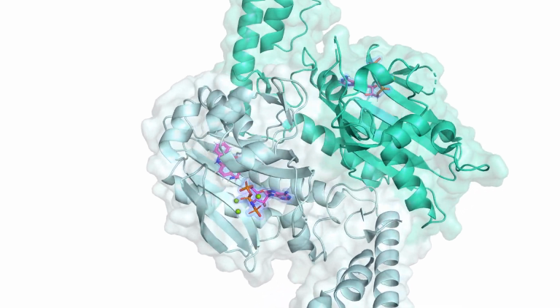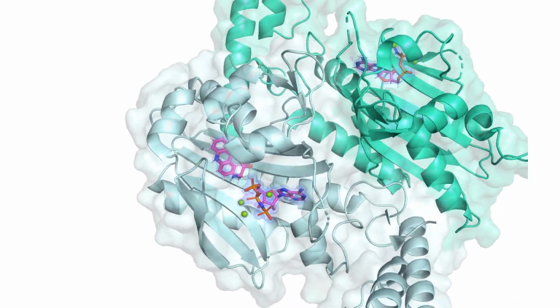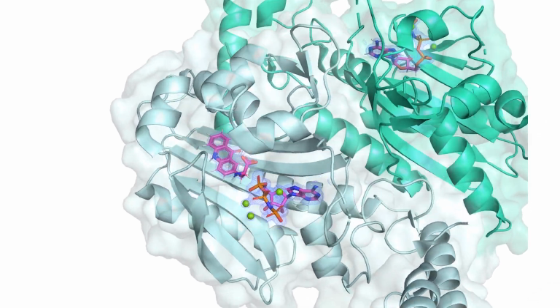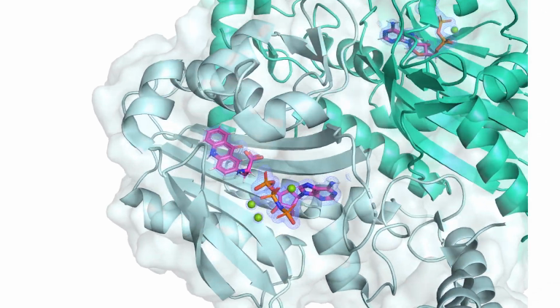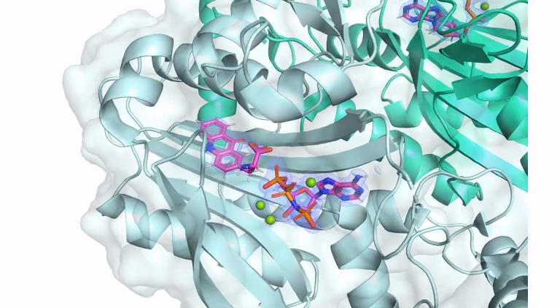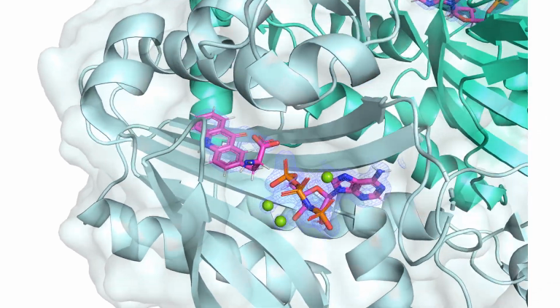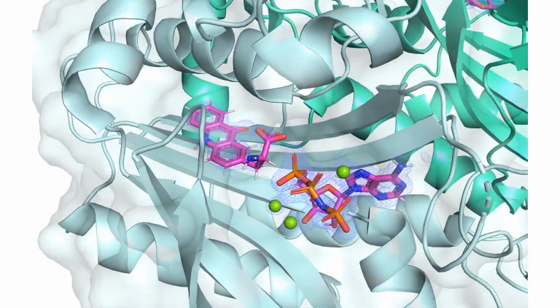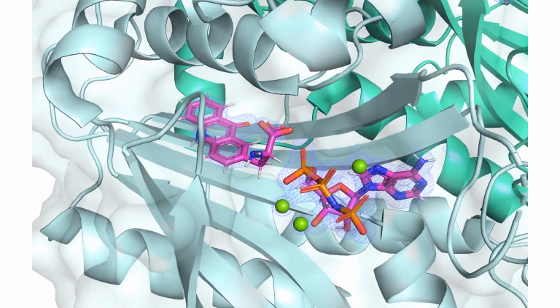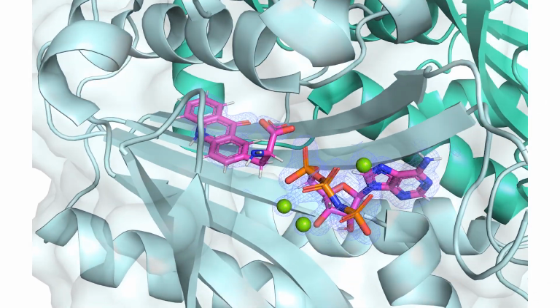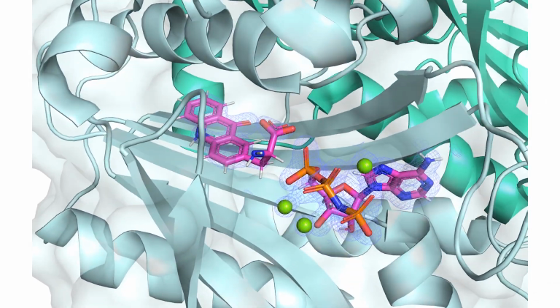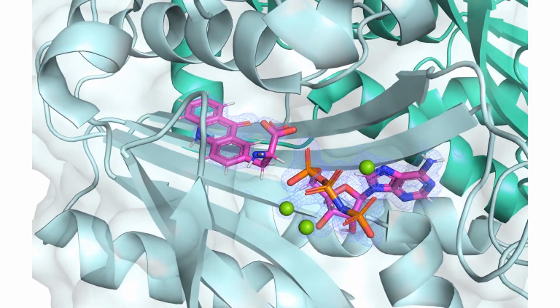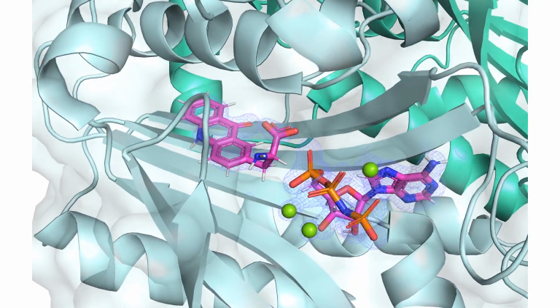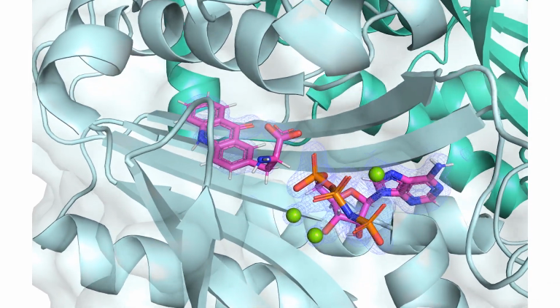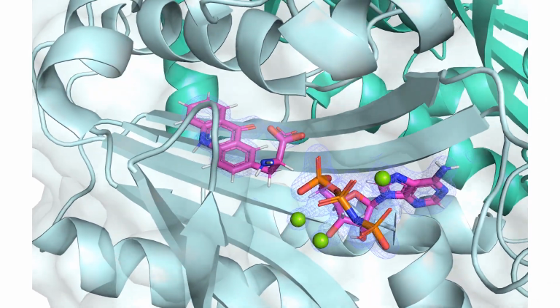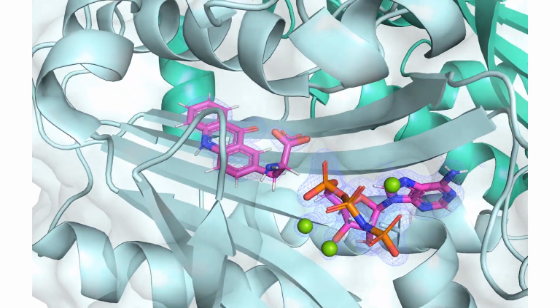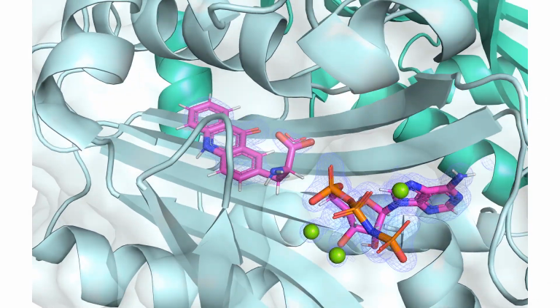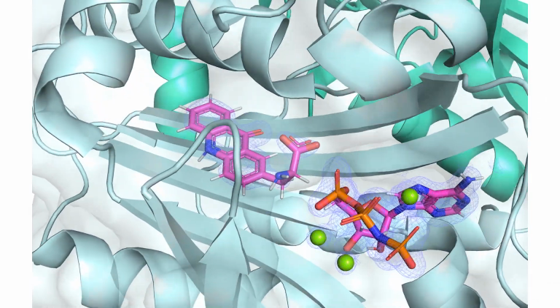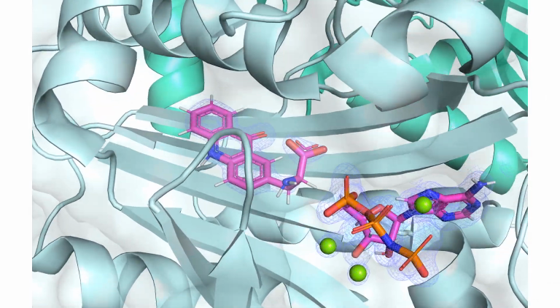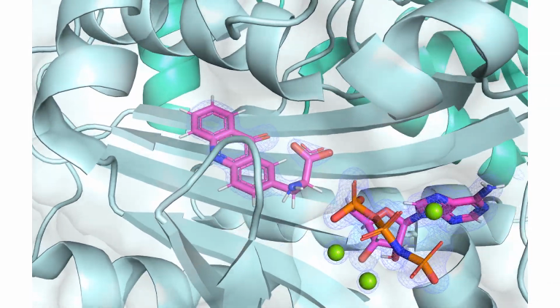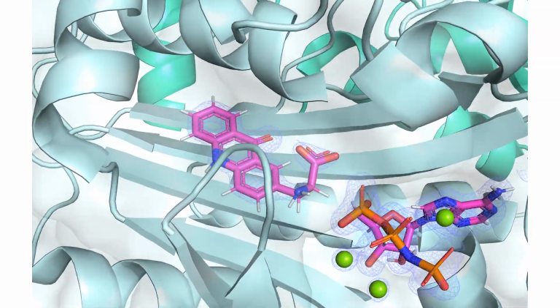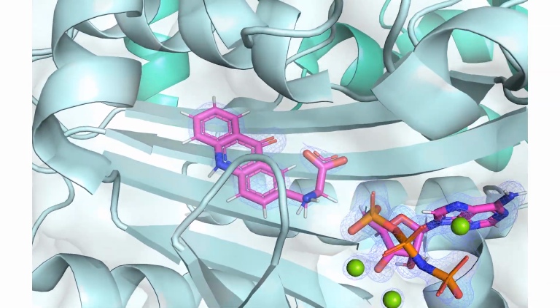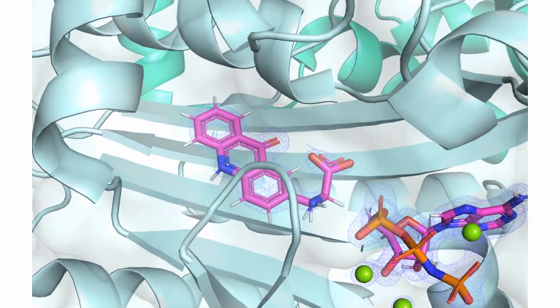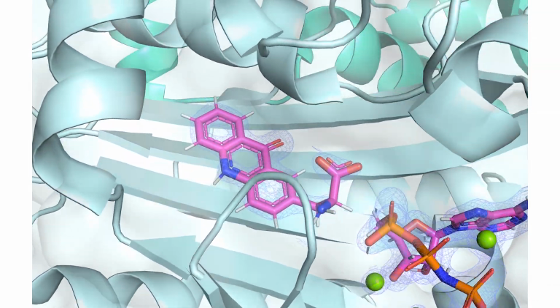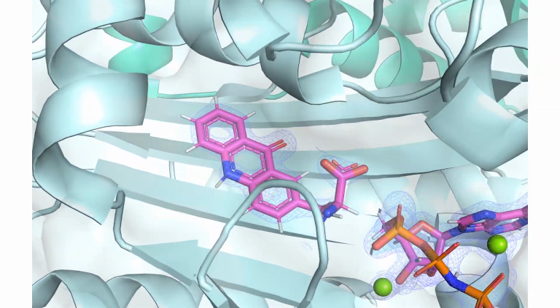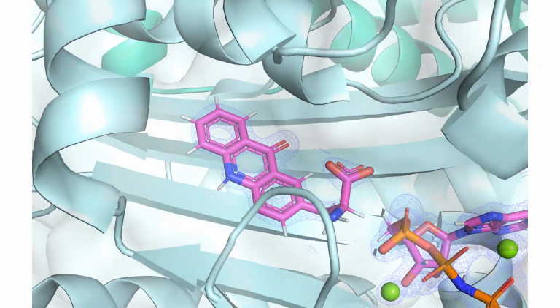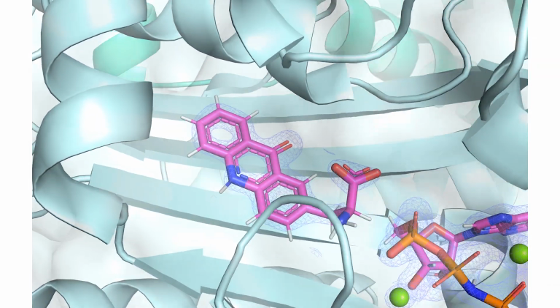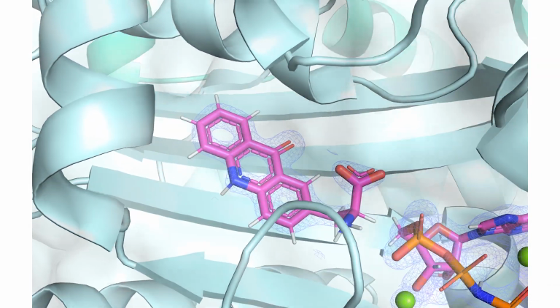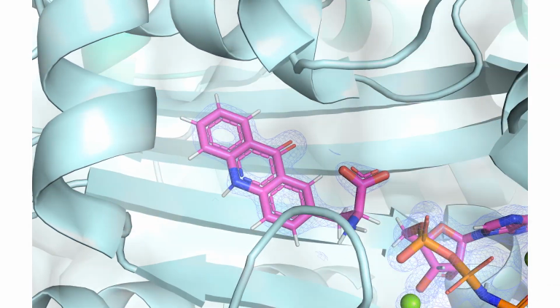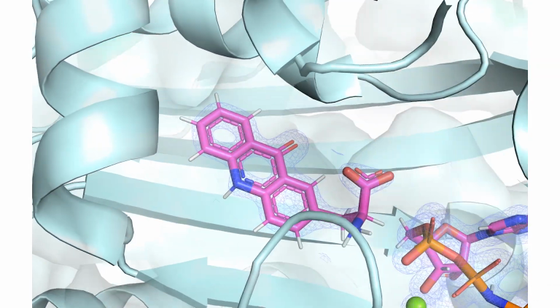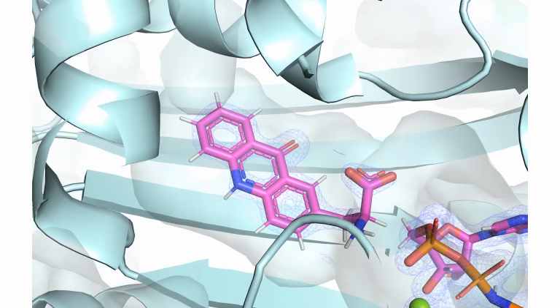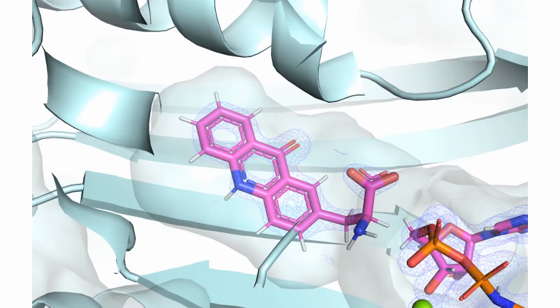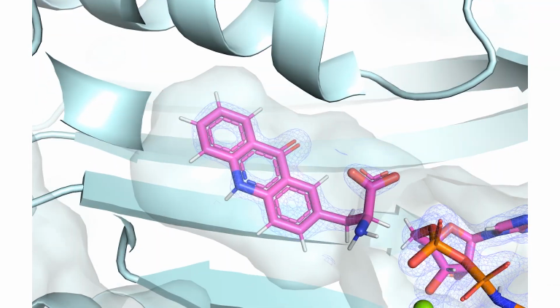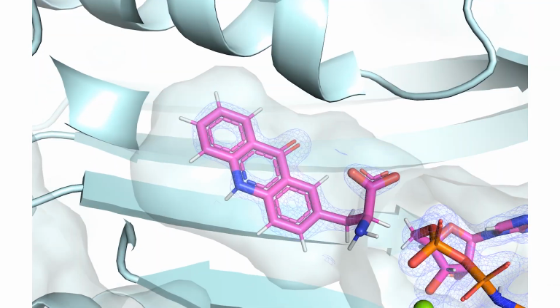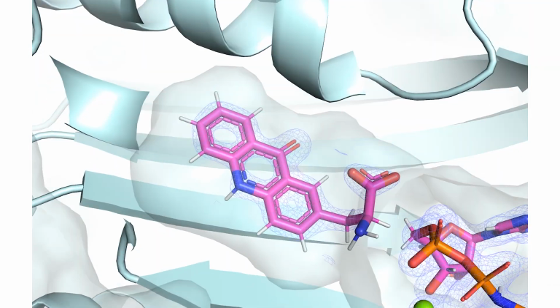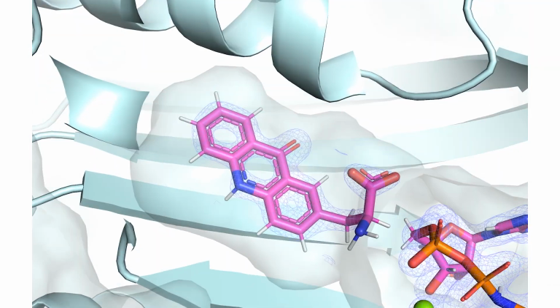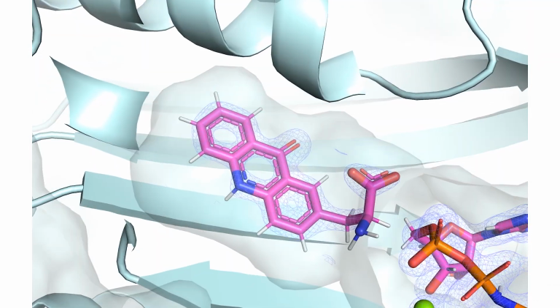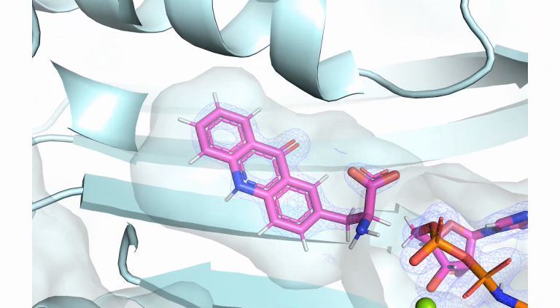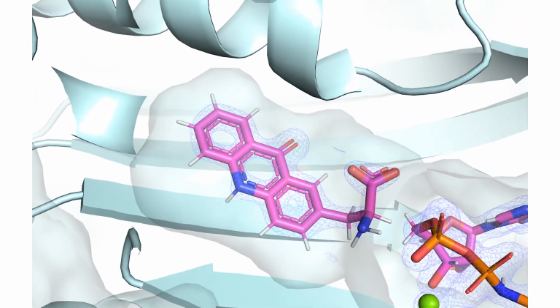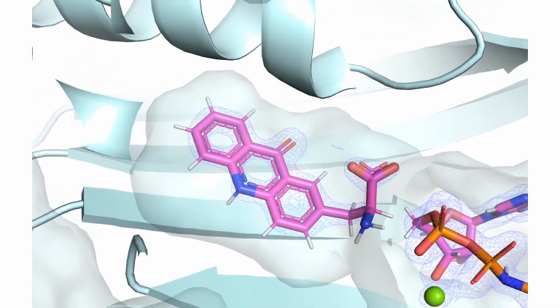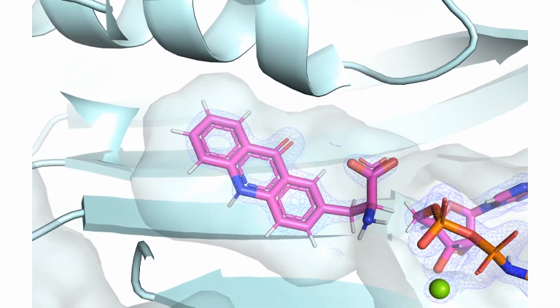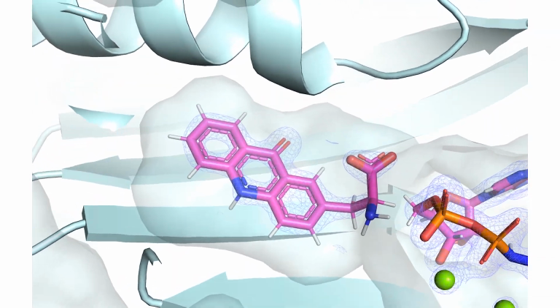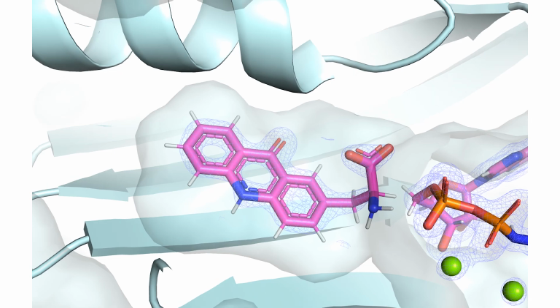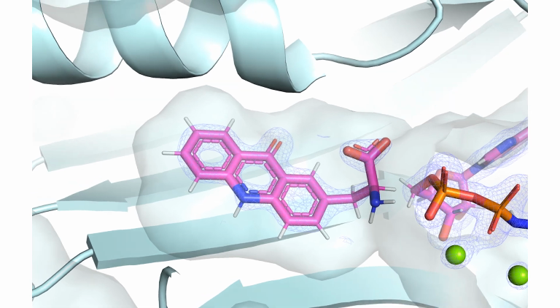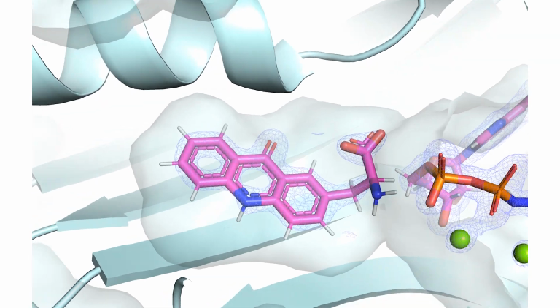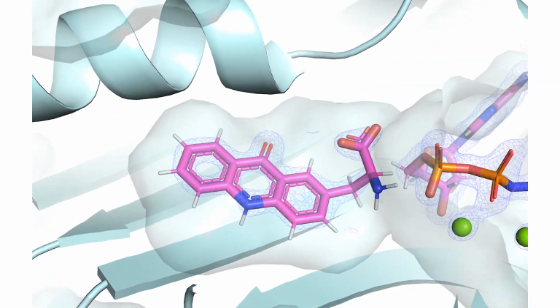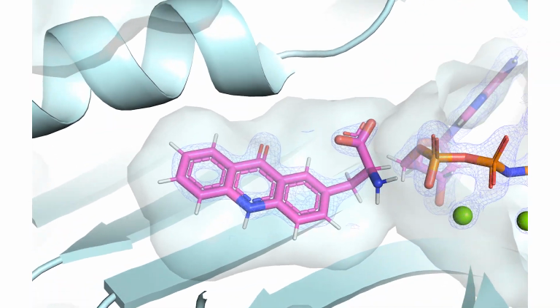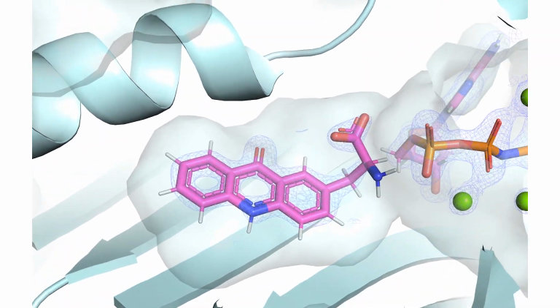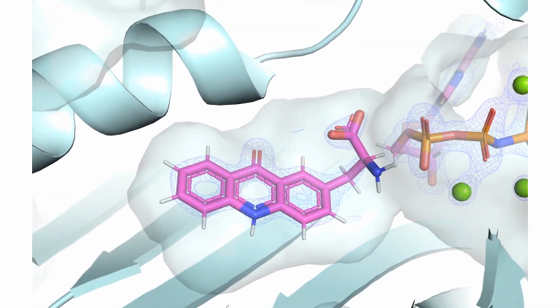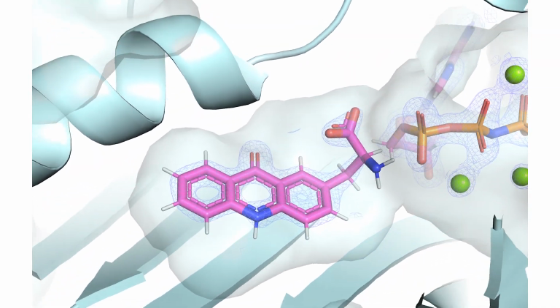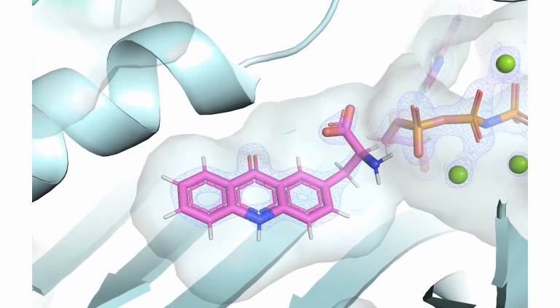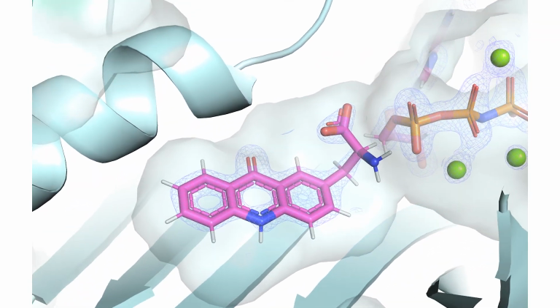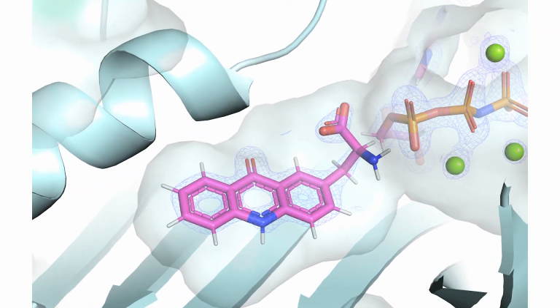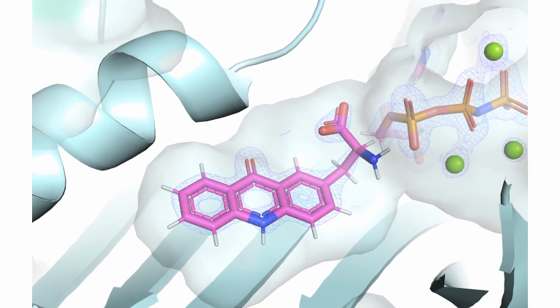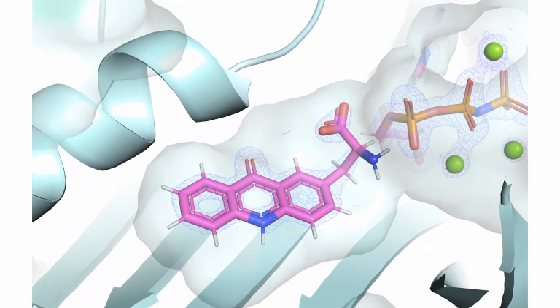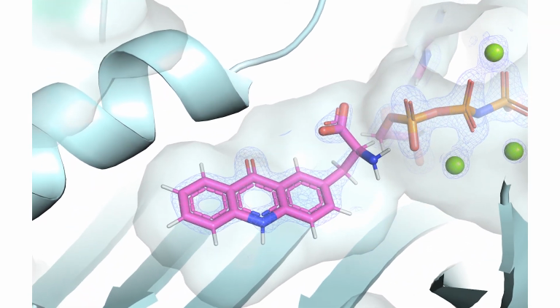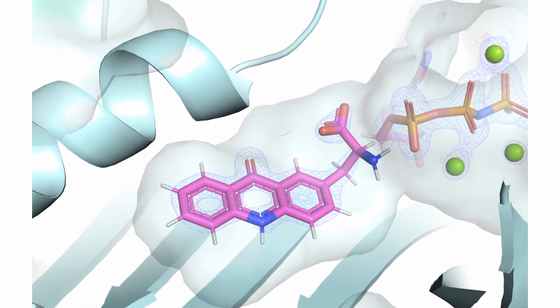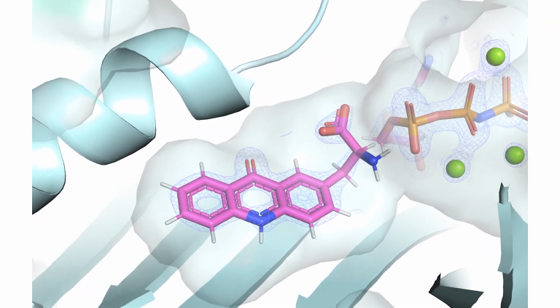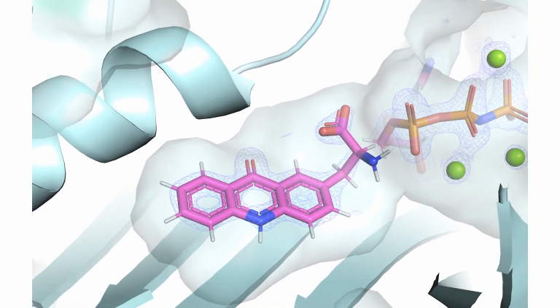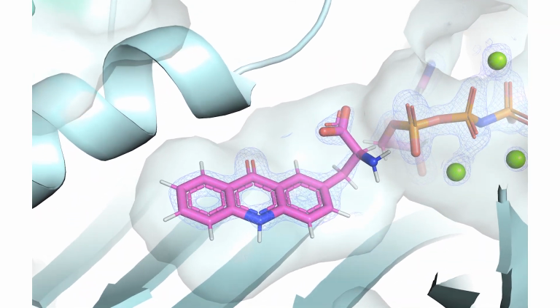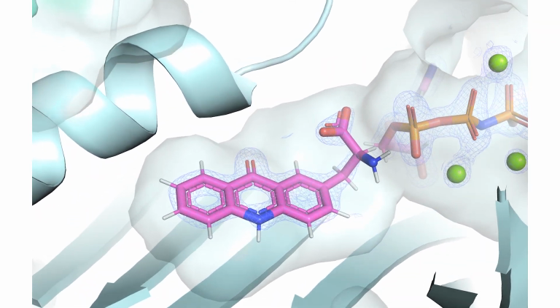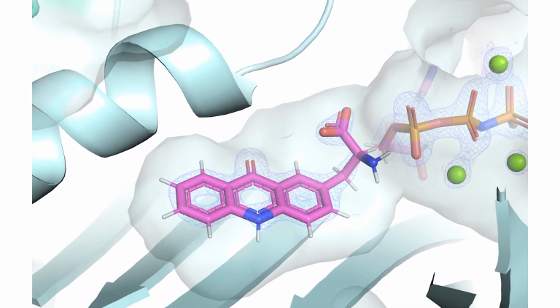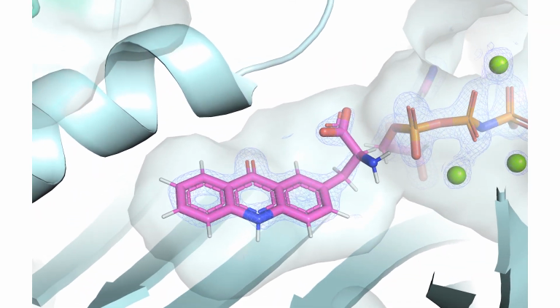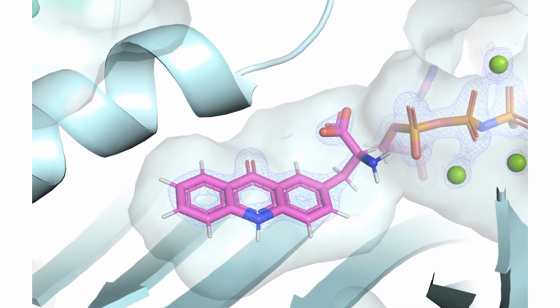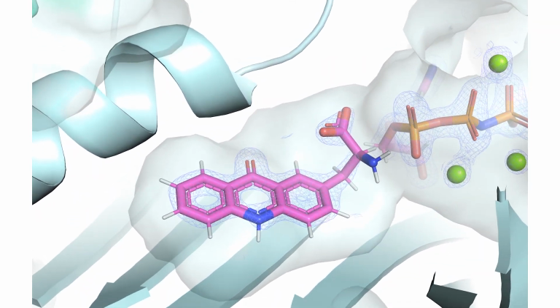We do this by adding new translational components to cells that have been engineered to encode novel amino acids with altered structure and function.